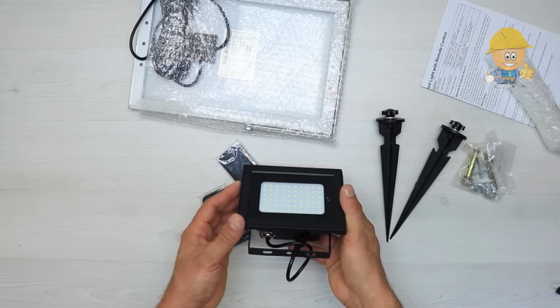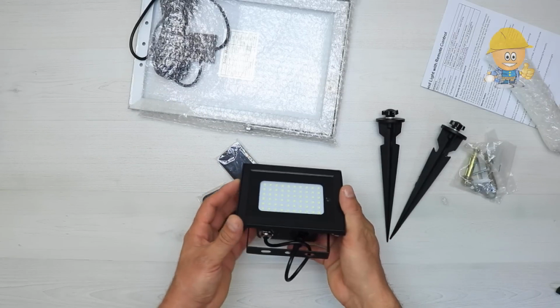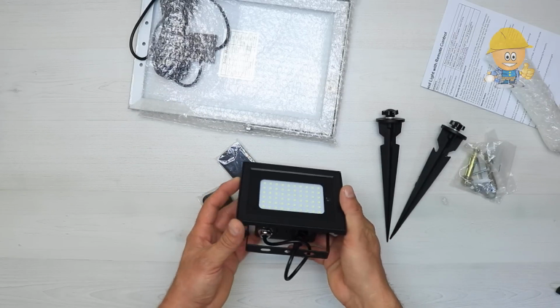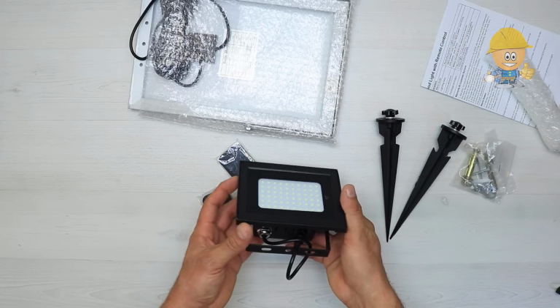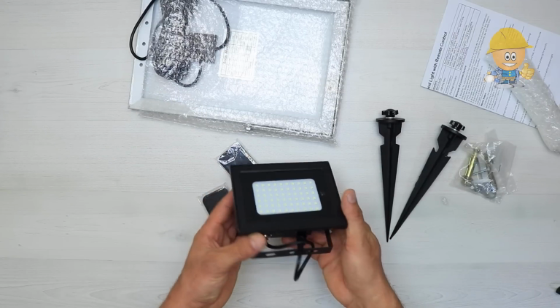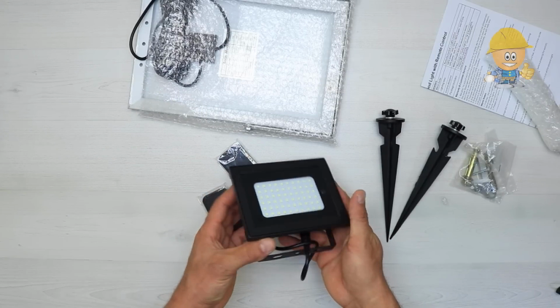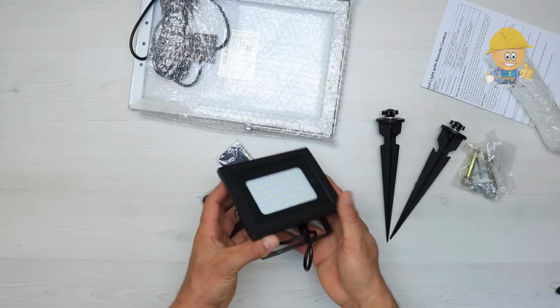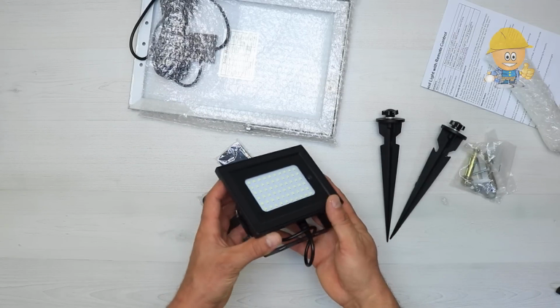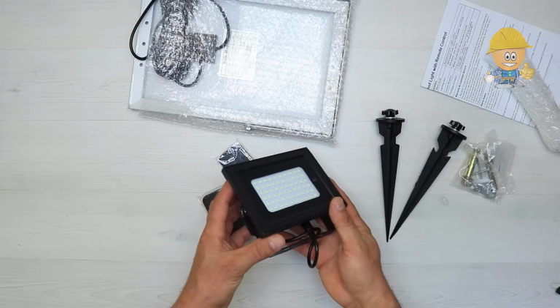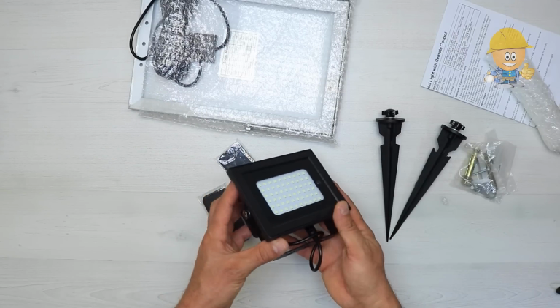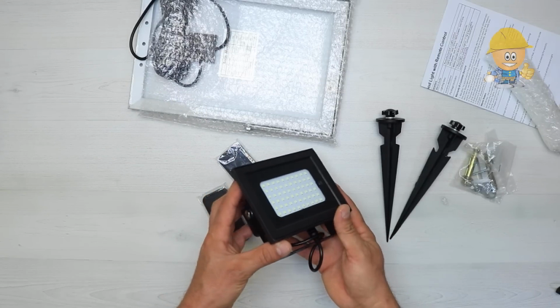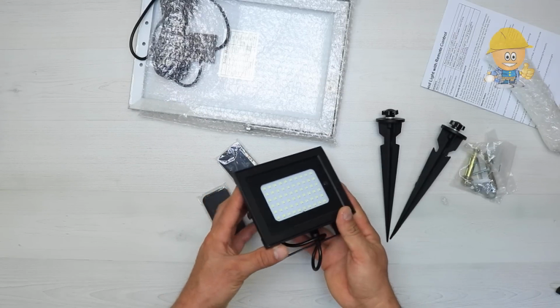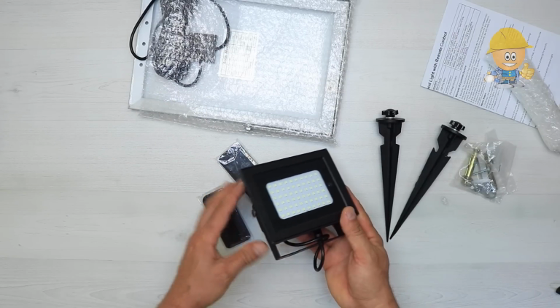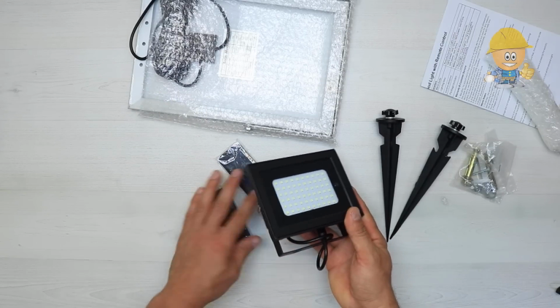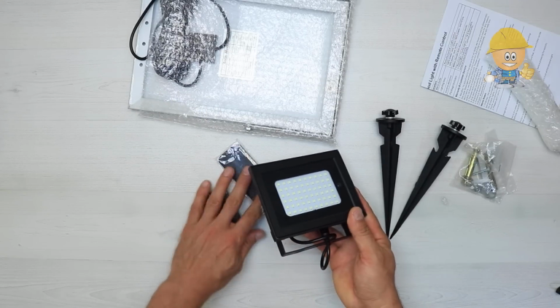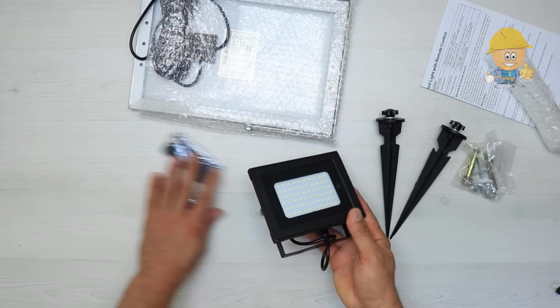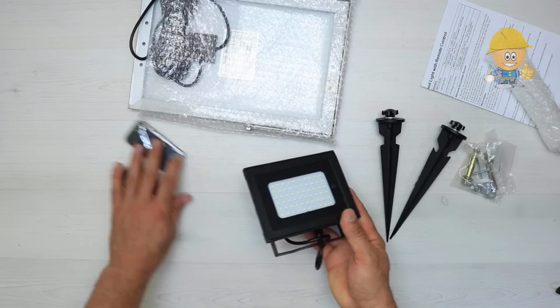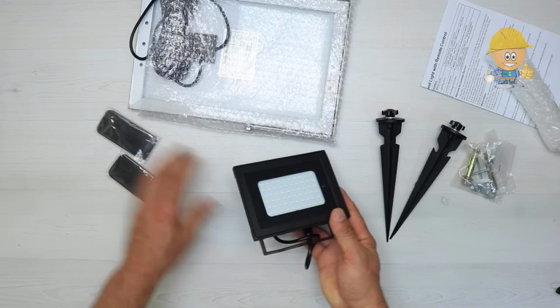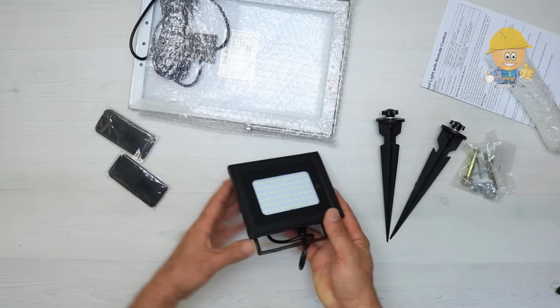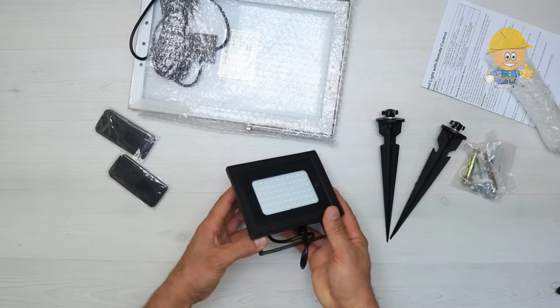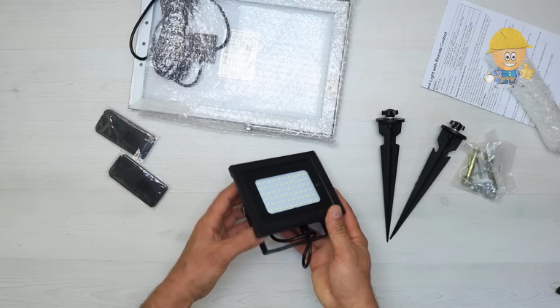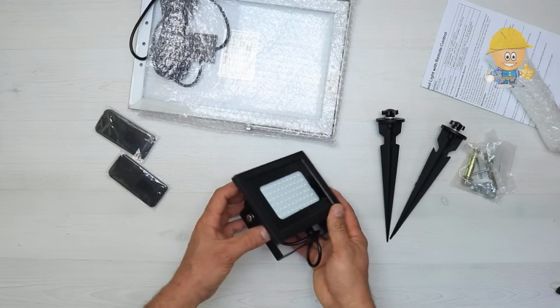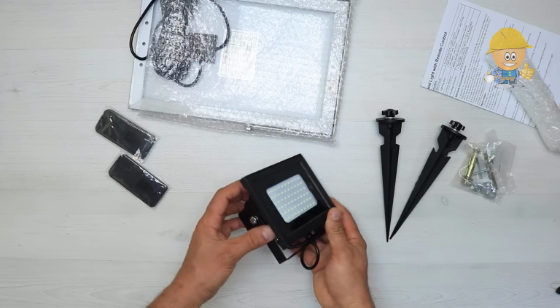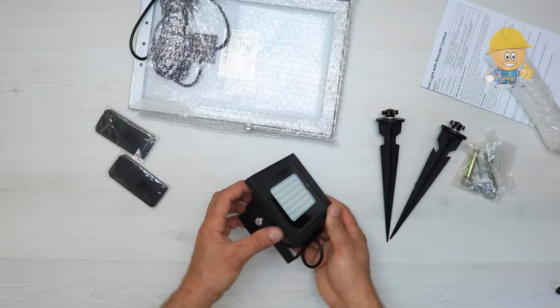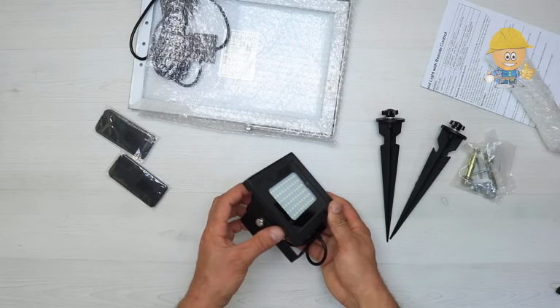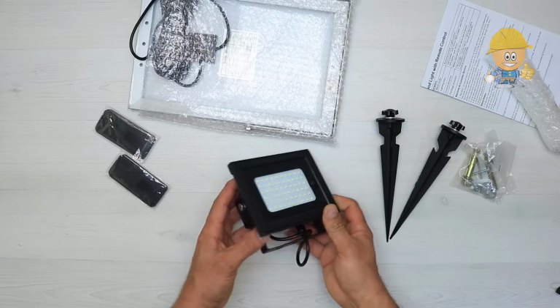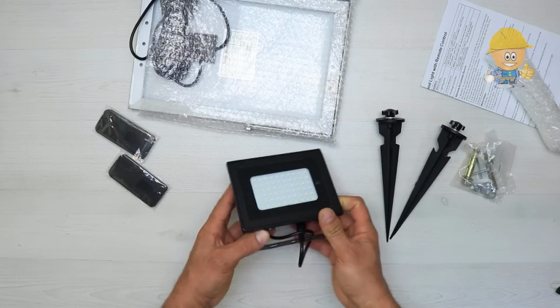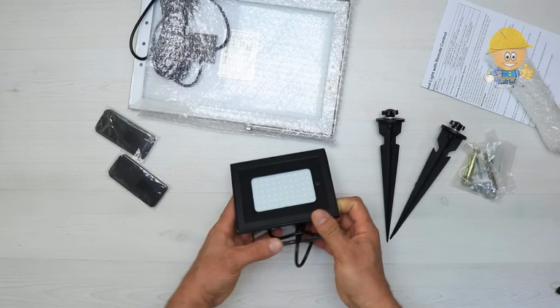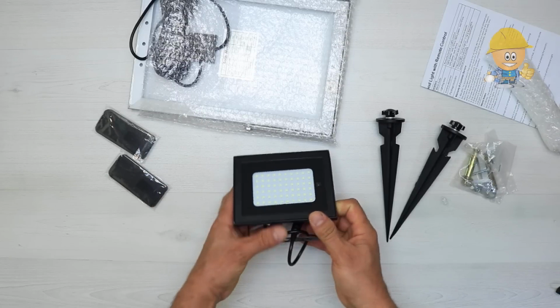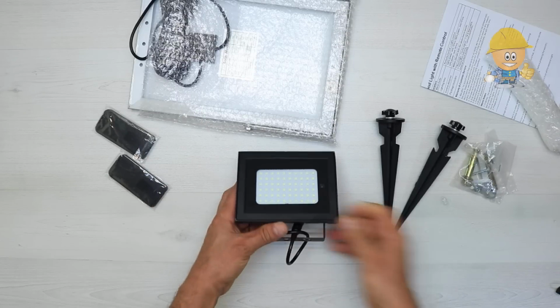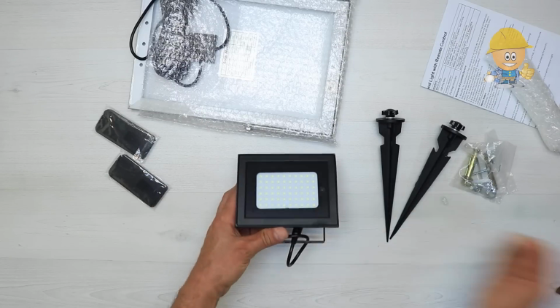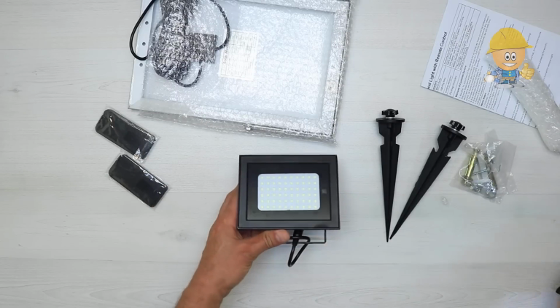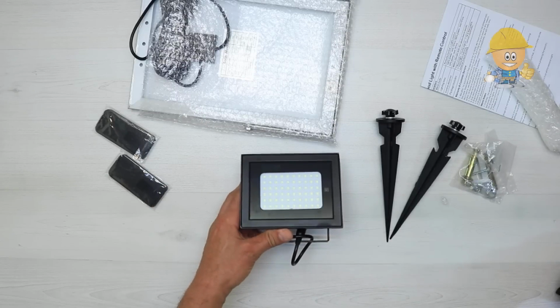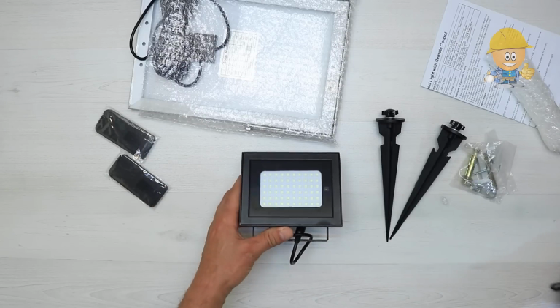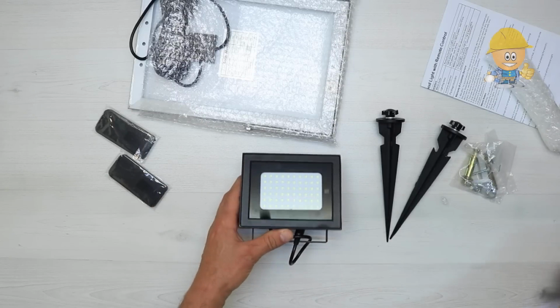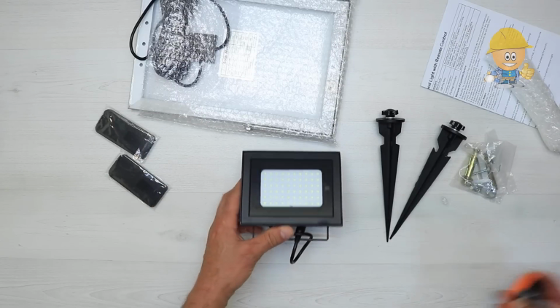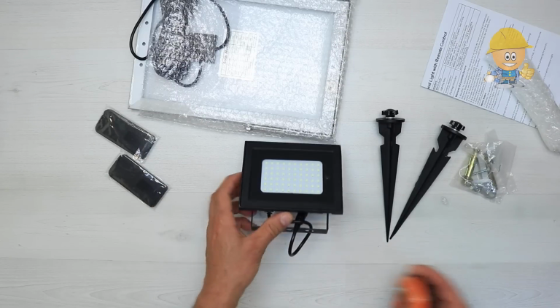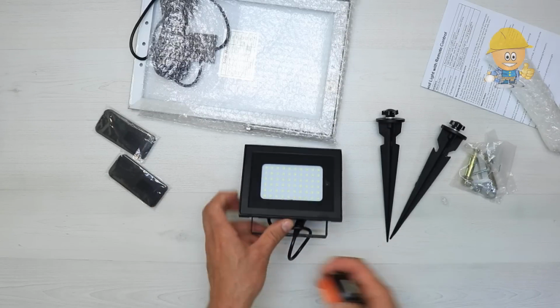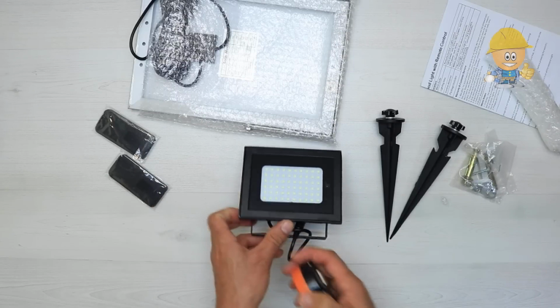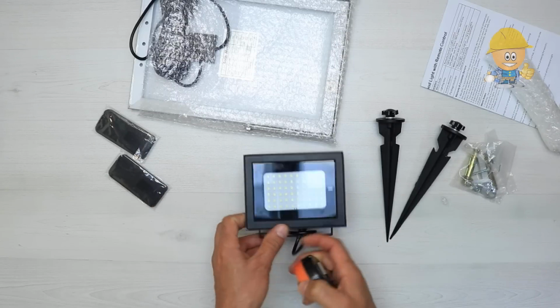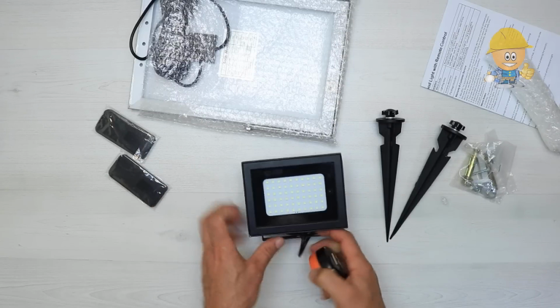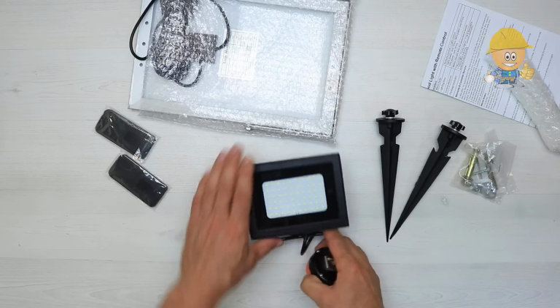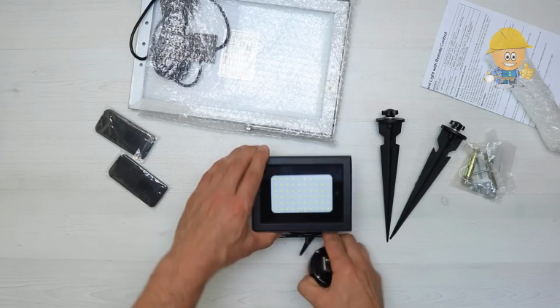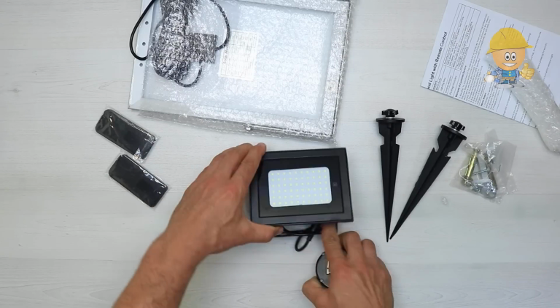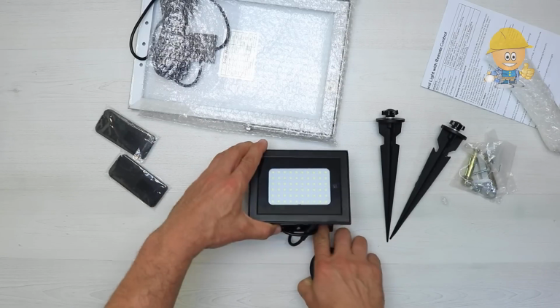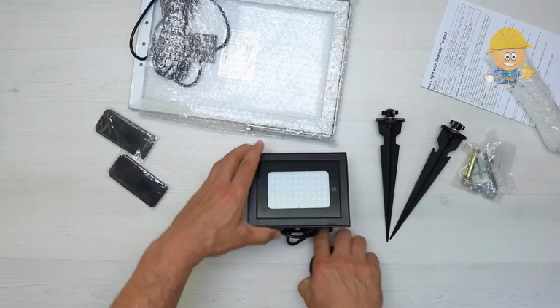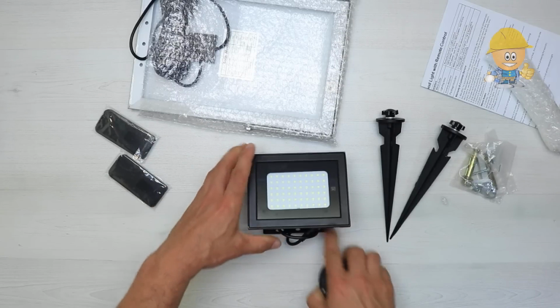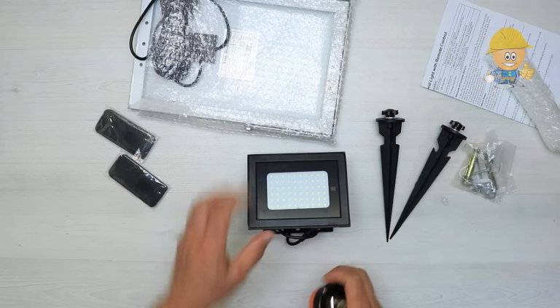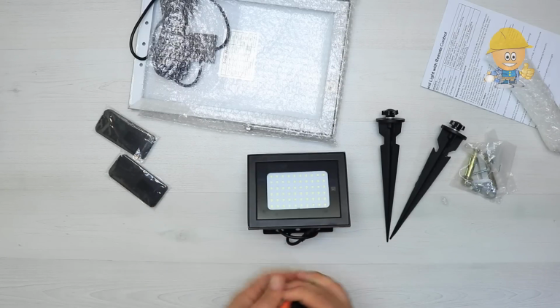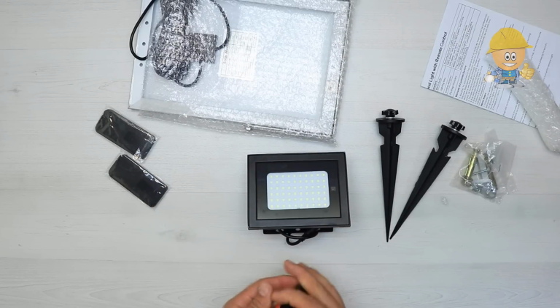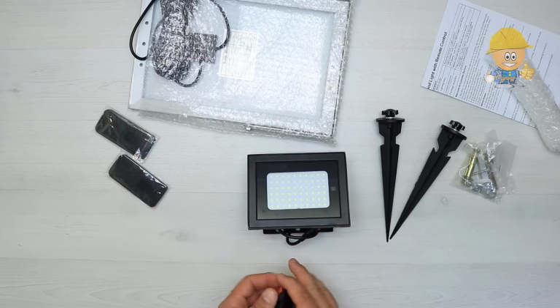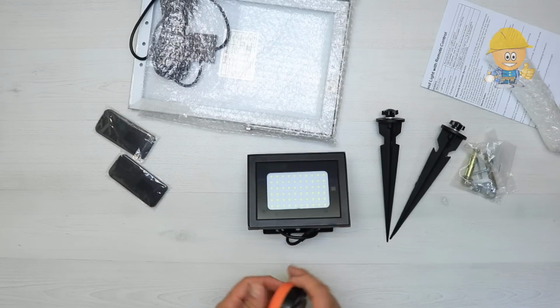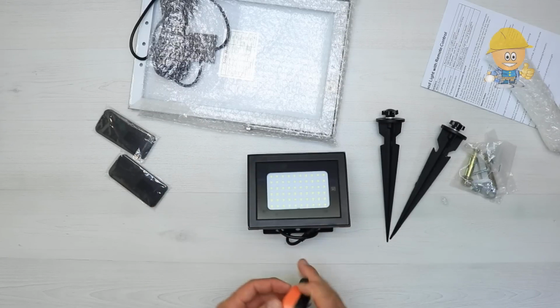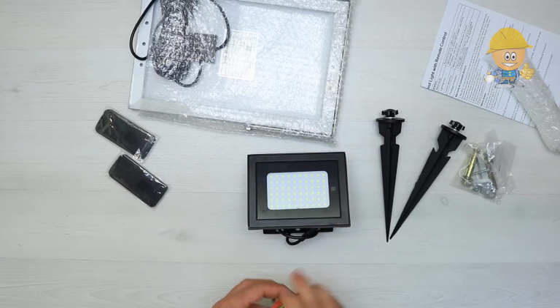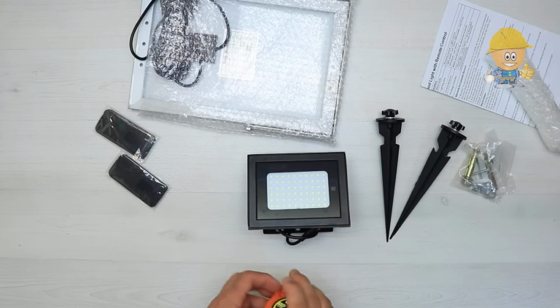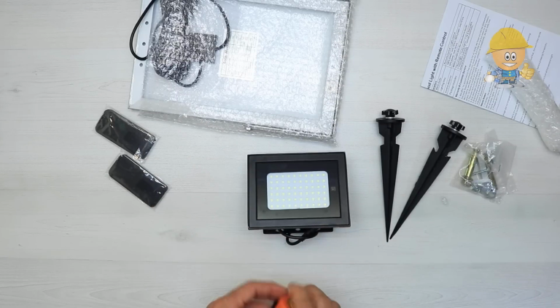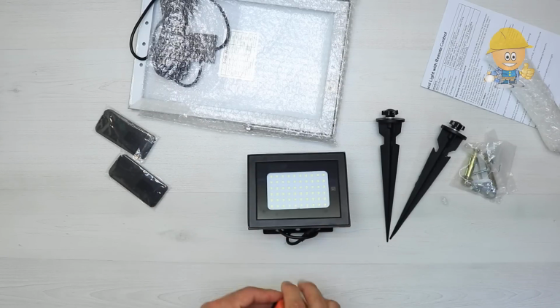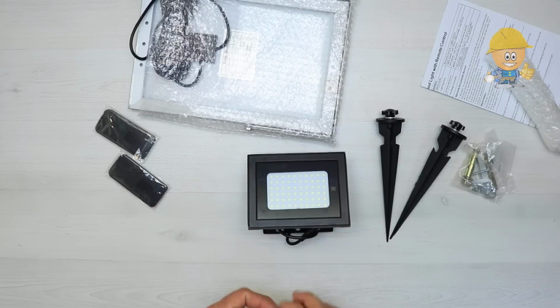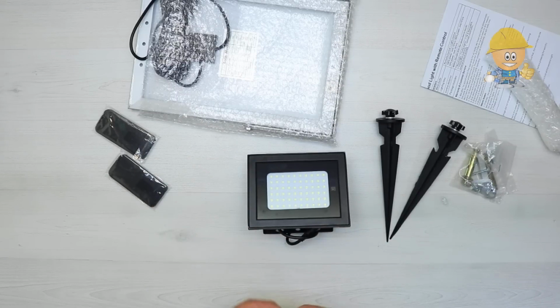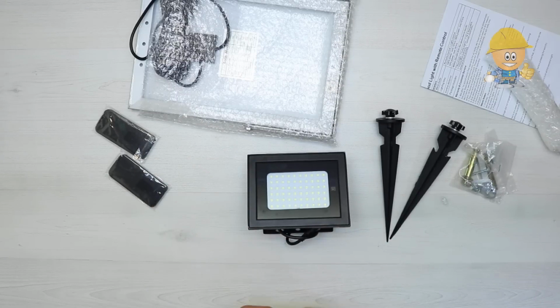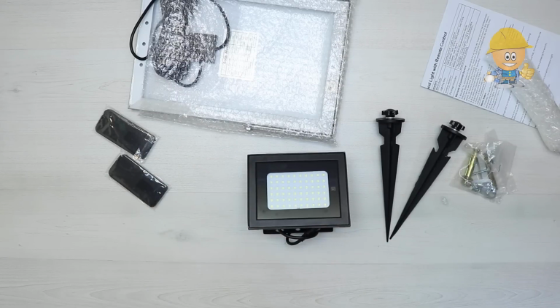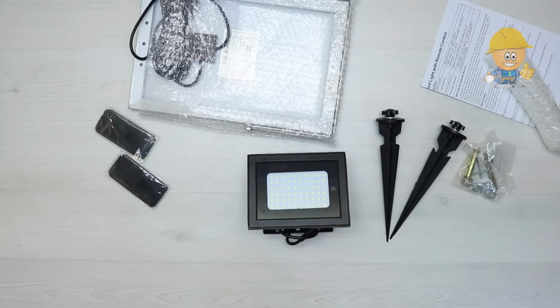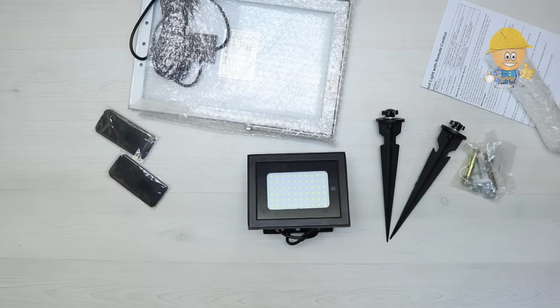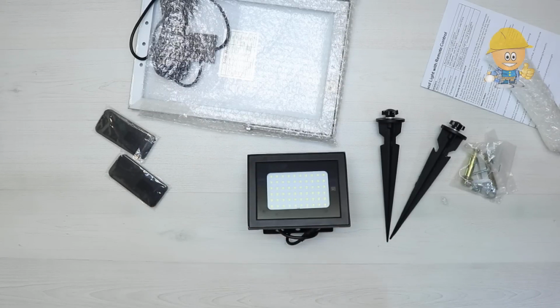The floodlight is made from duralumin, equipped with 60 LEDs, and has the dimensions of 13 by 10 centimeters and 7 centimeters thick.